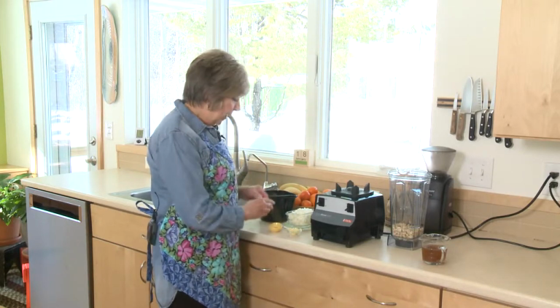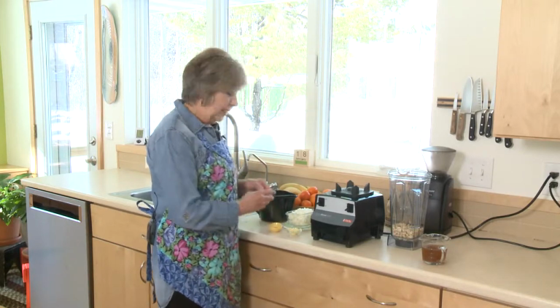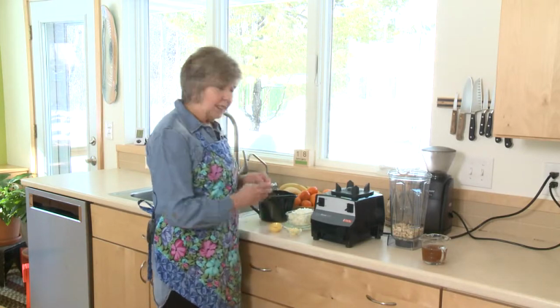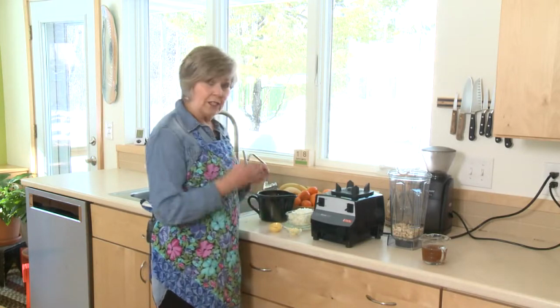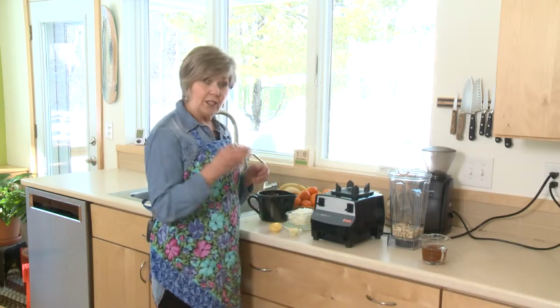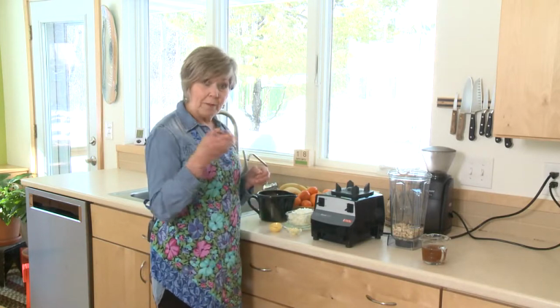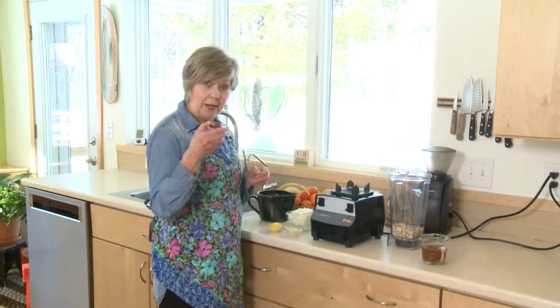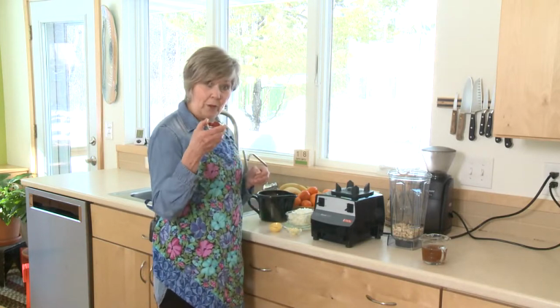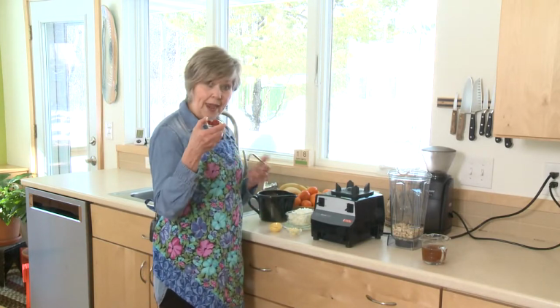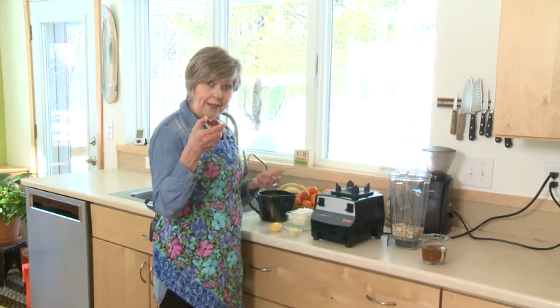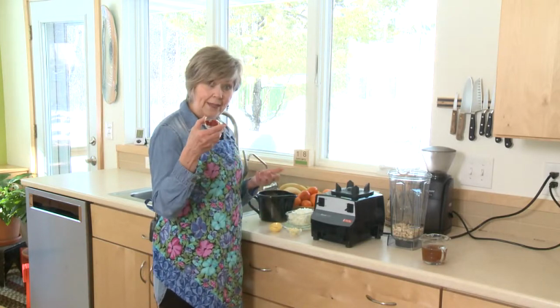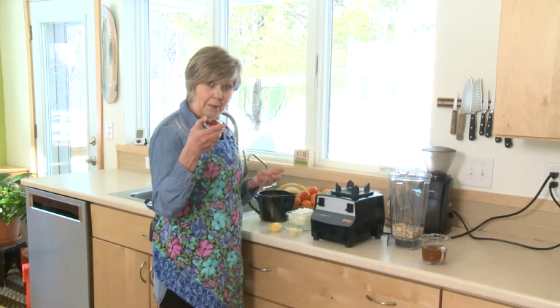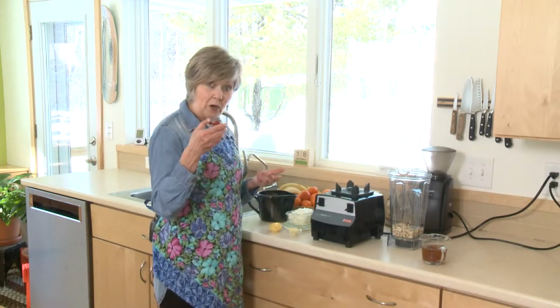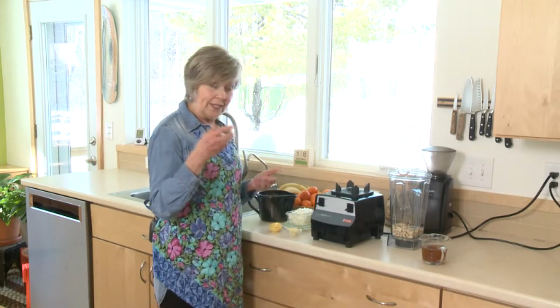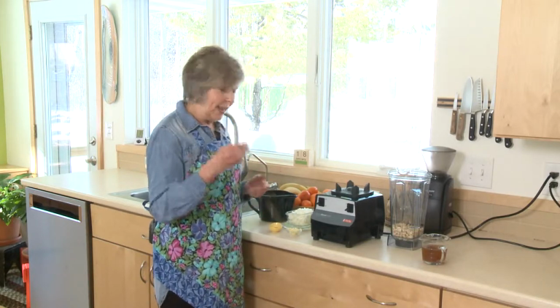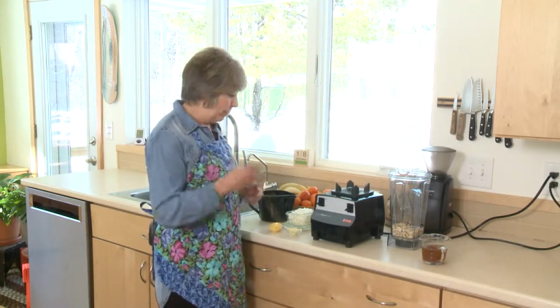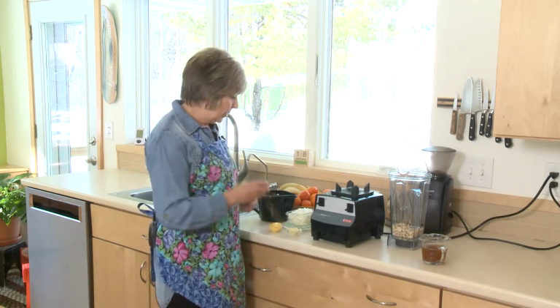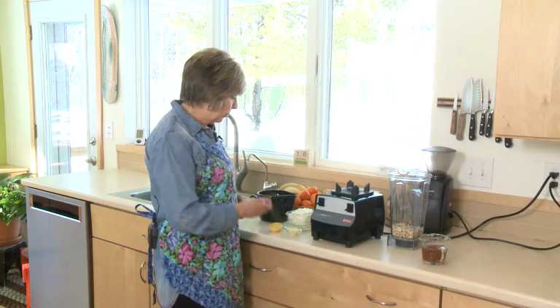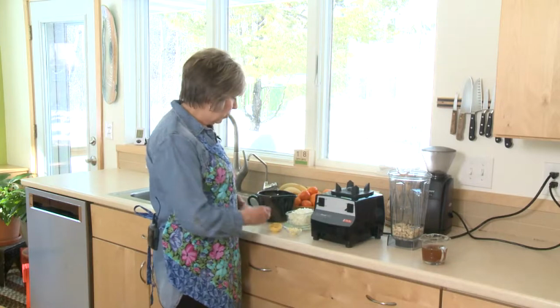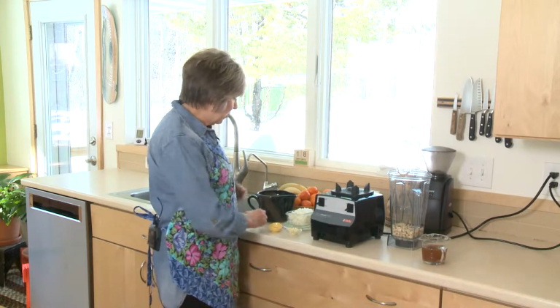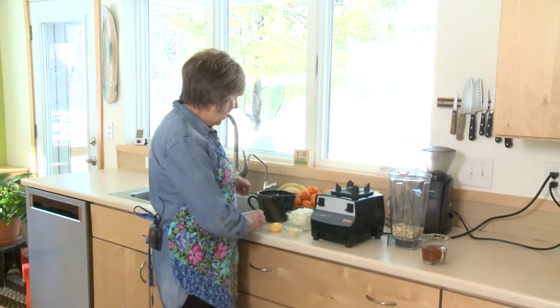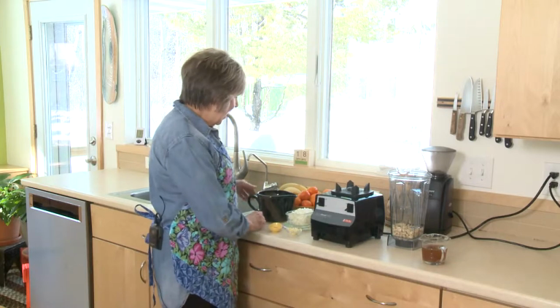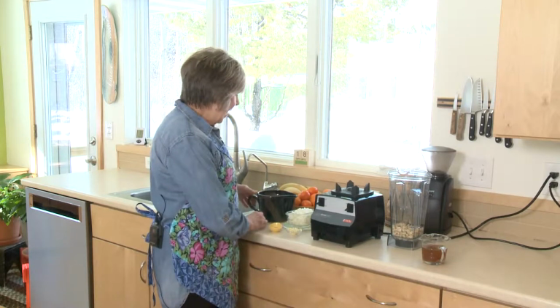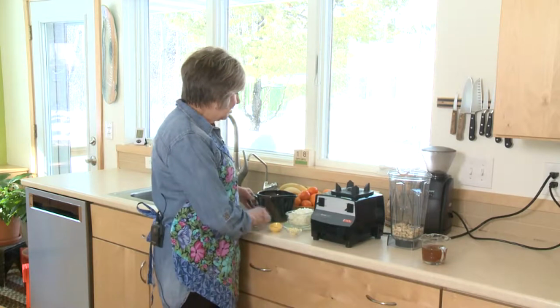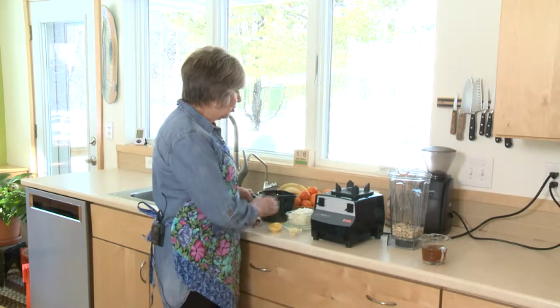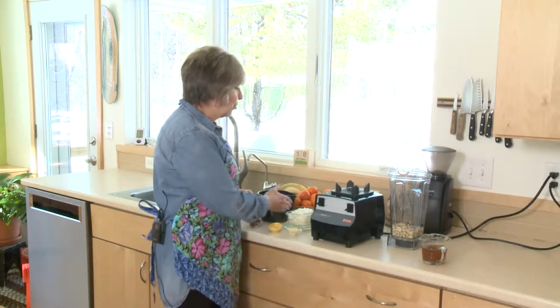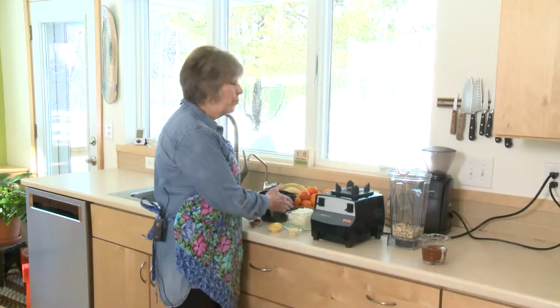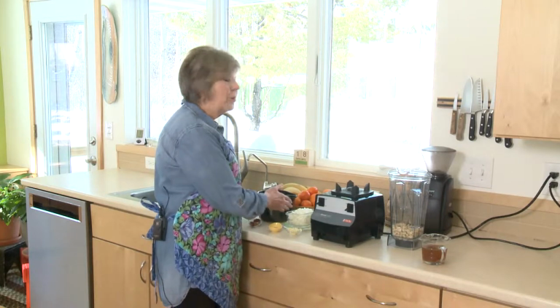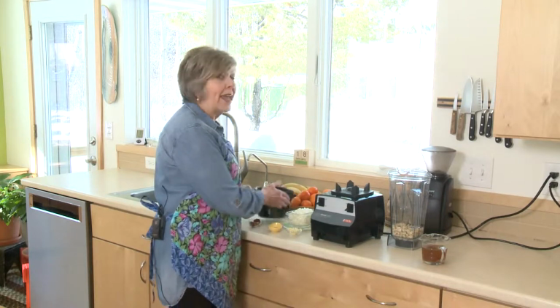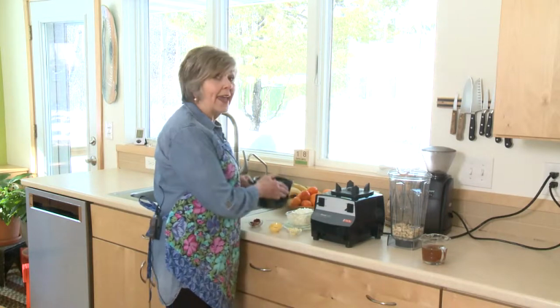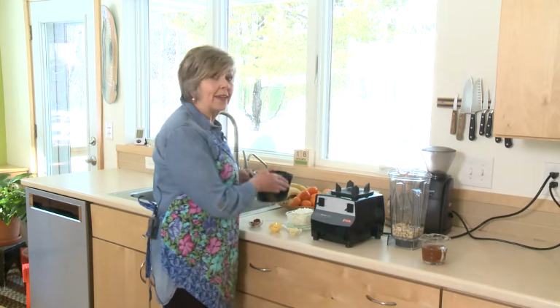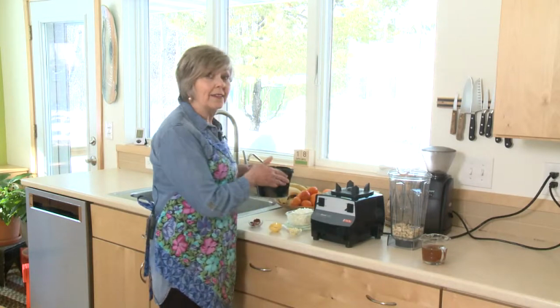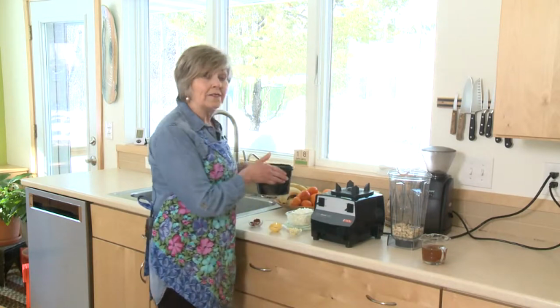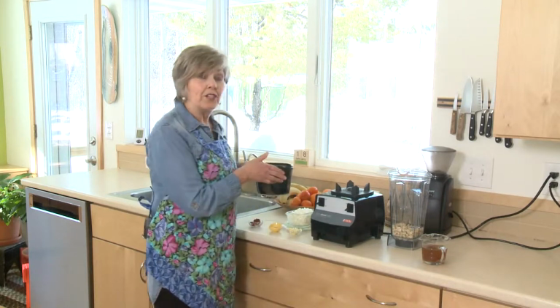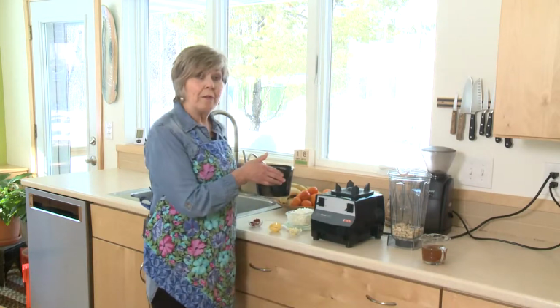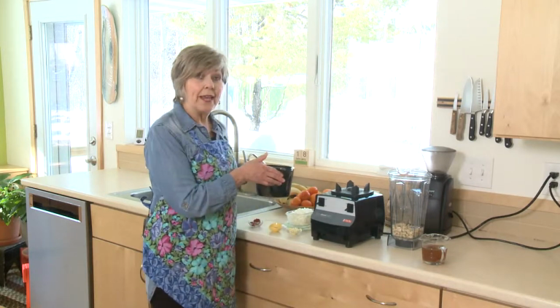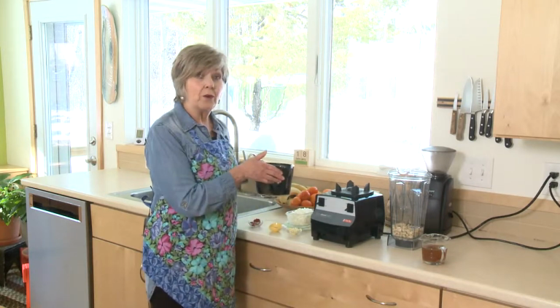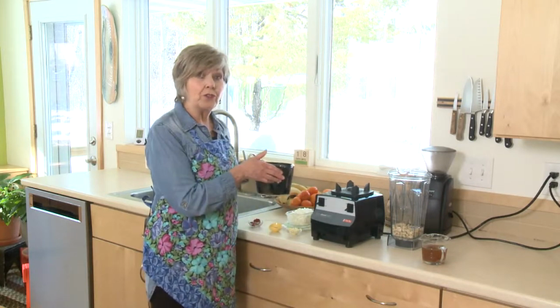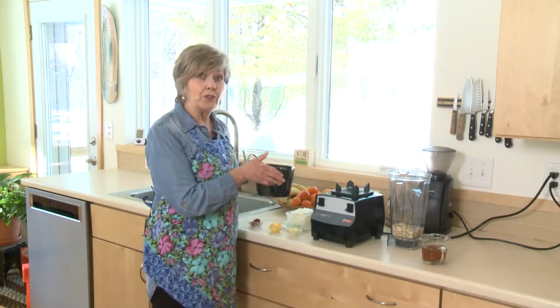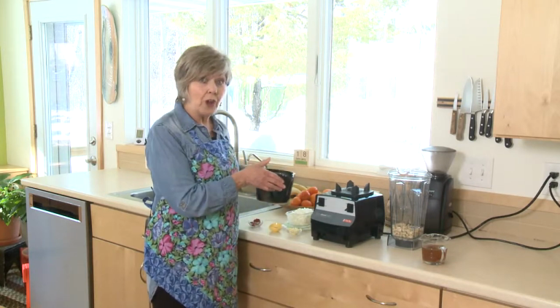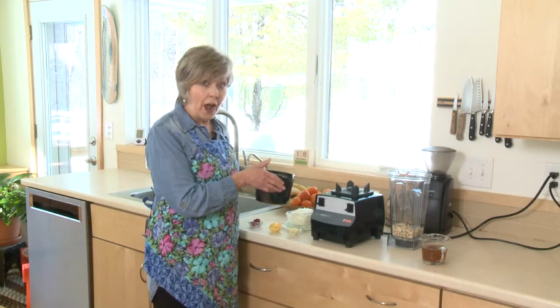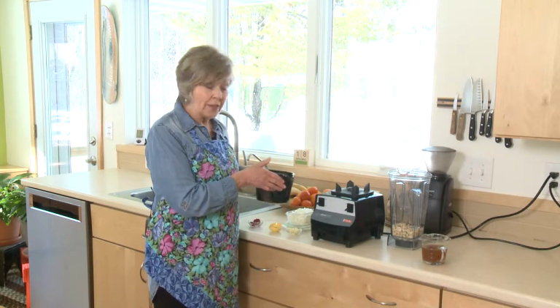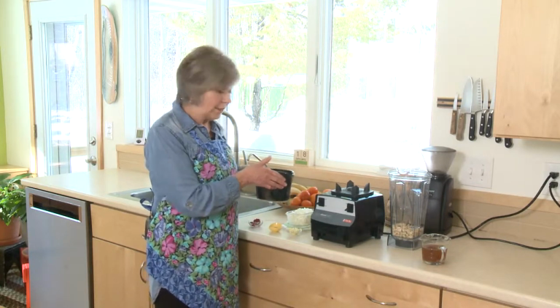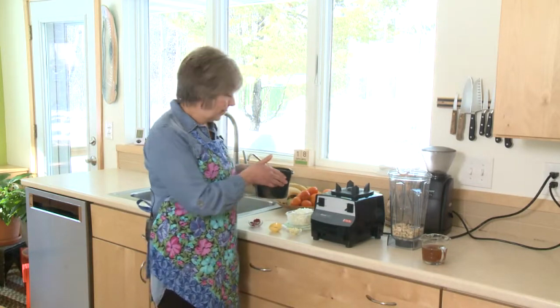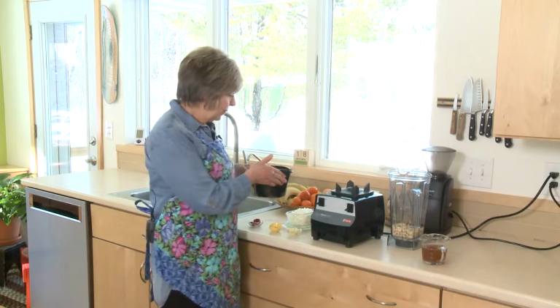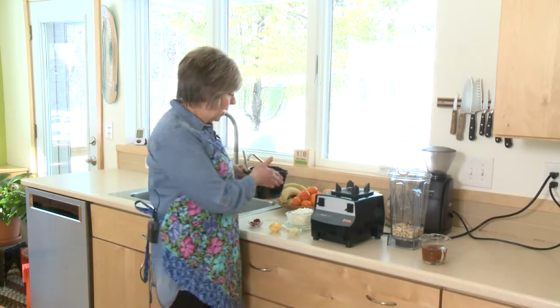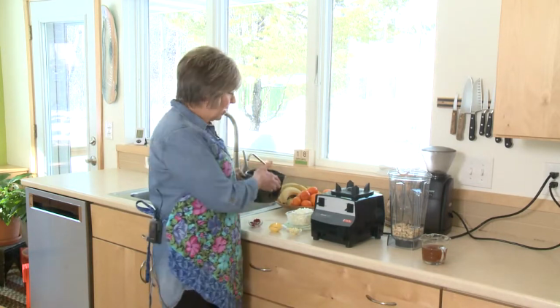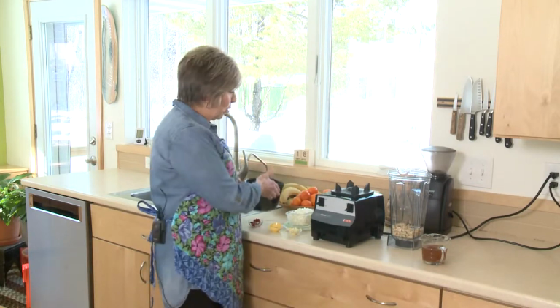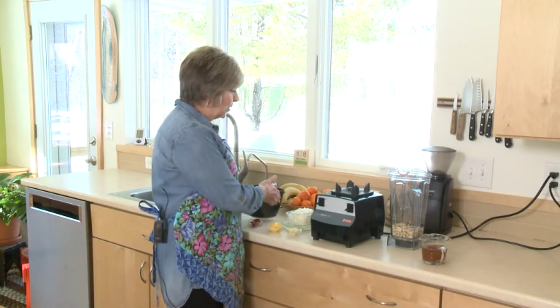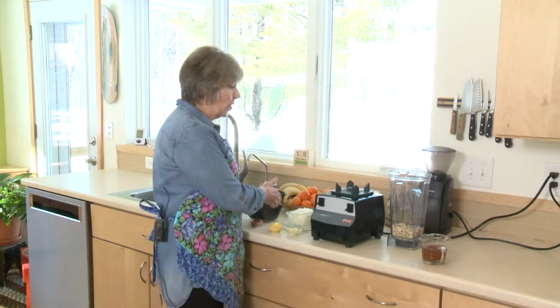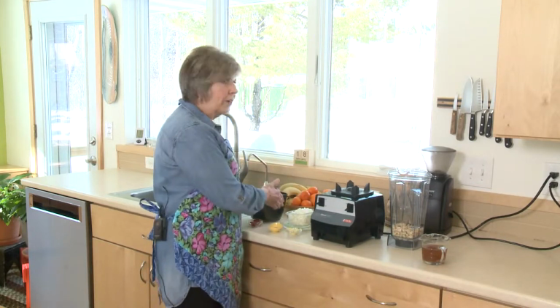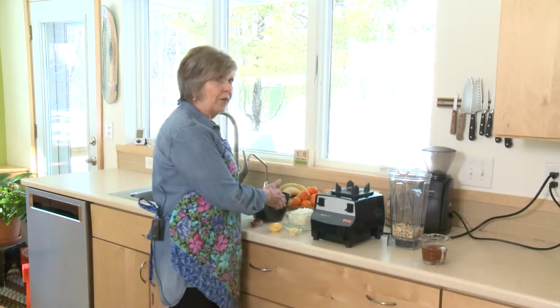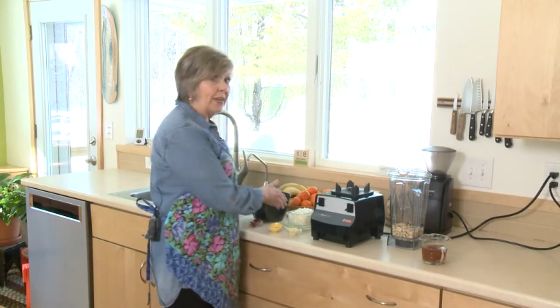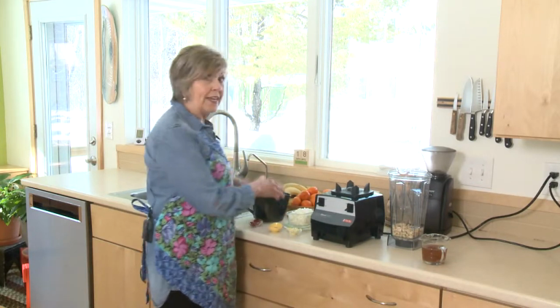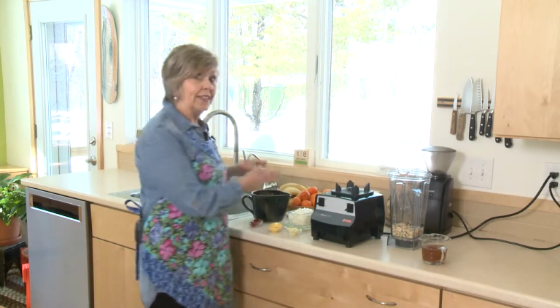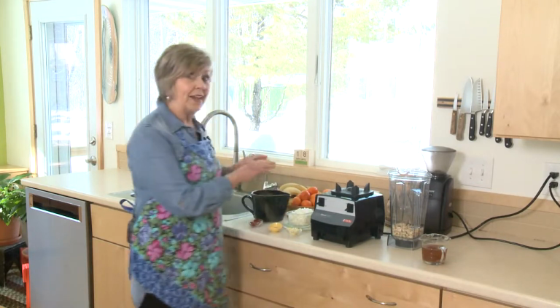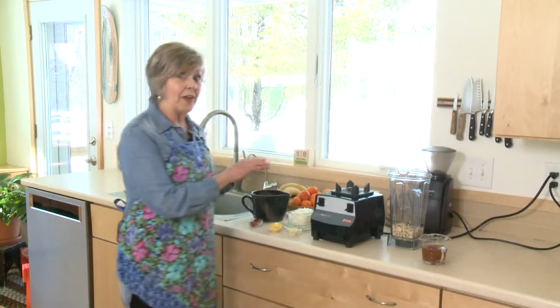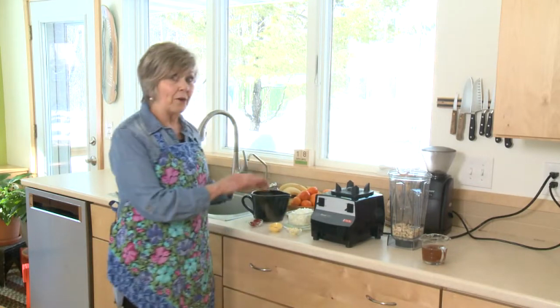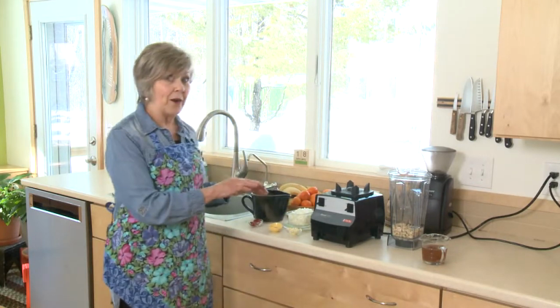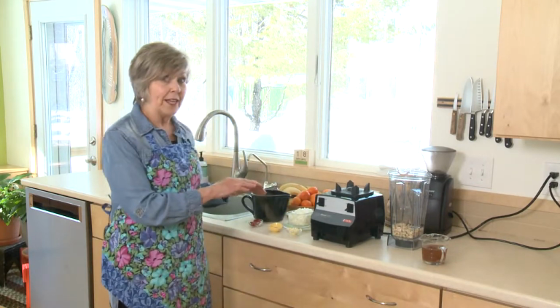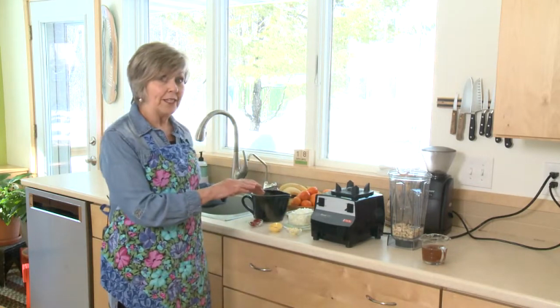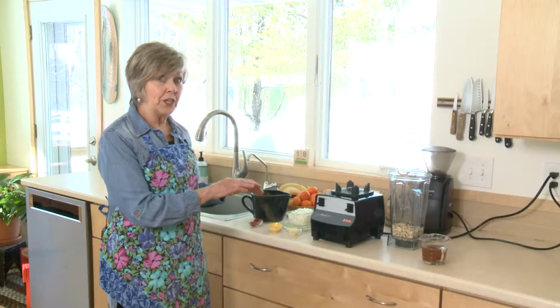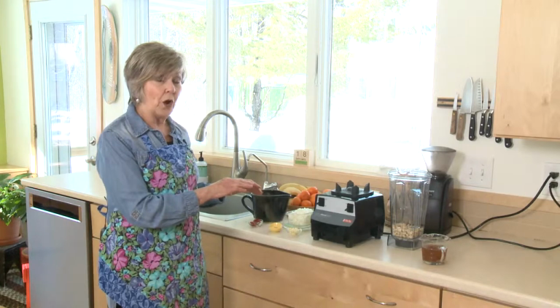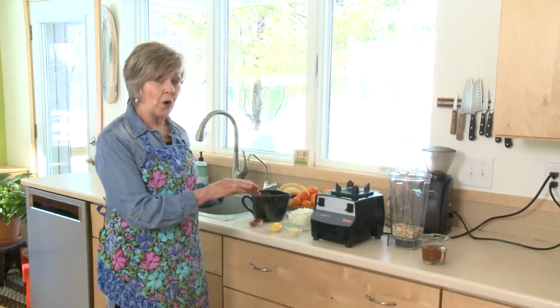A little tomato paste, about a tablespoon, and two cans of tomato sauce. Those are the ingredients I've got ready to go.